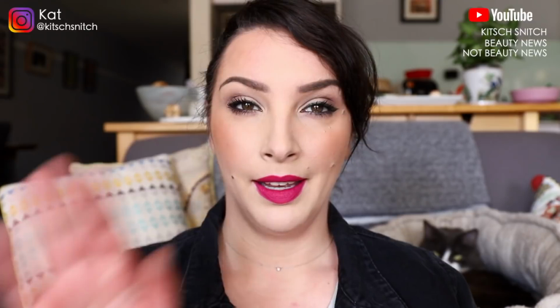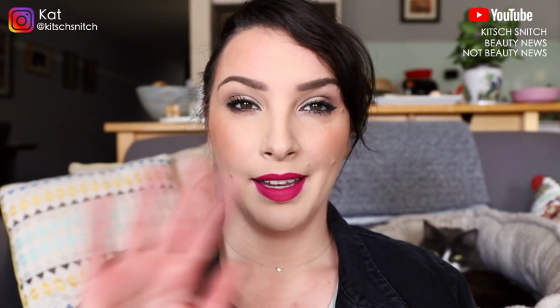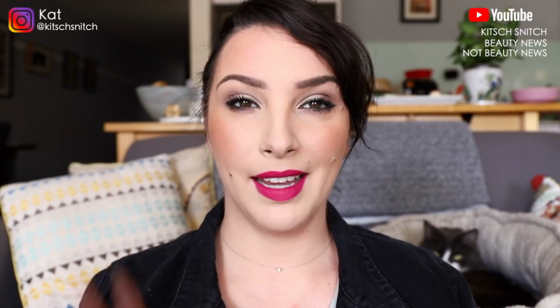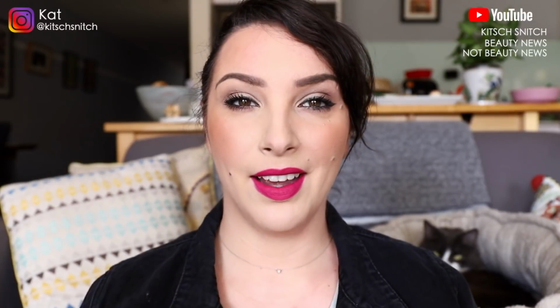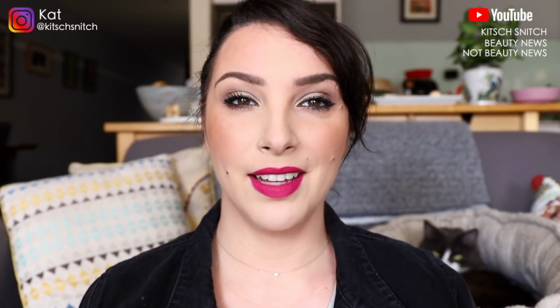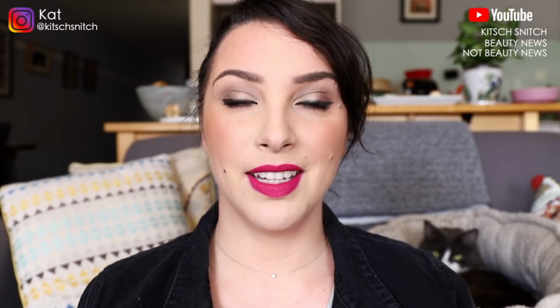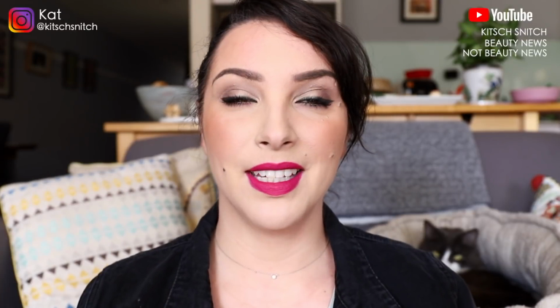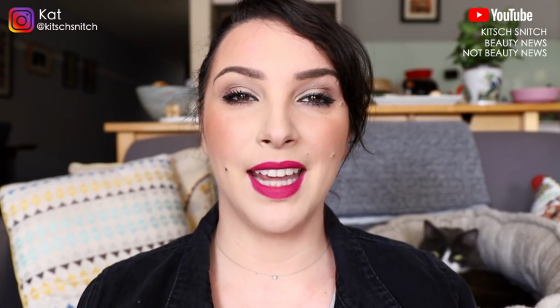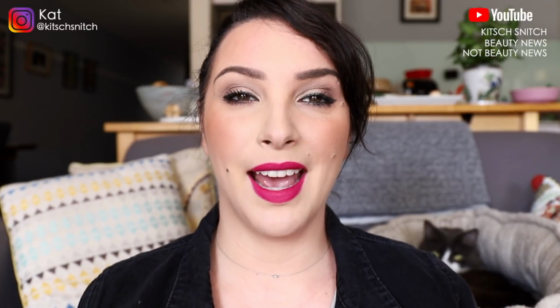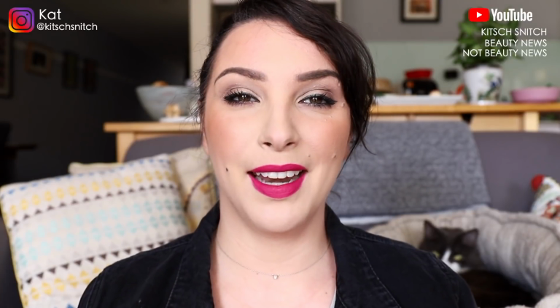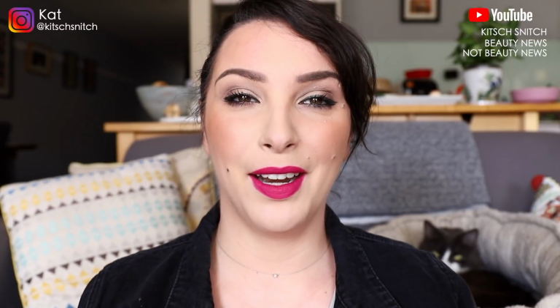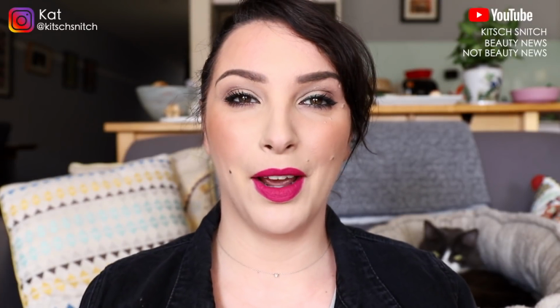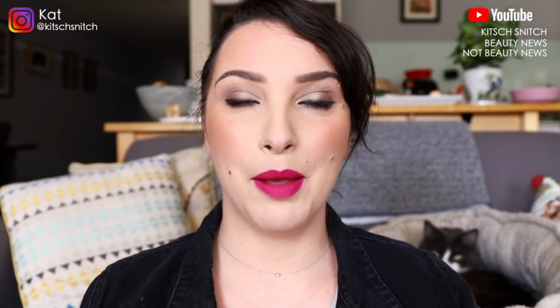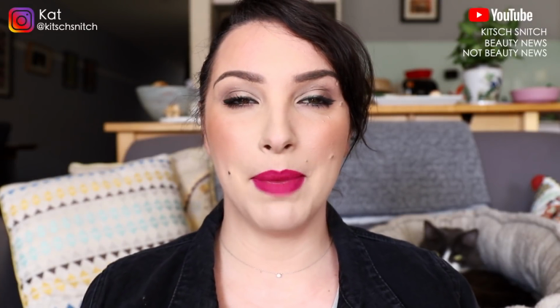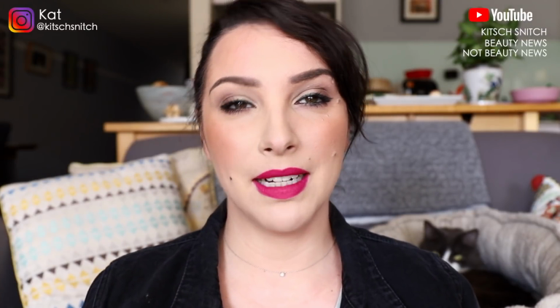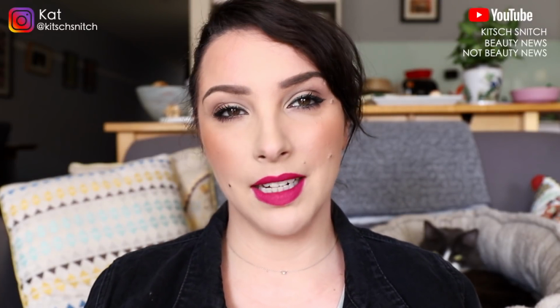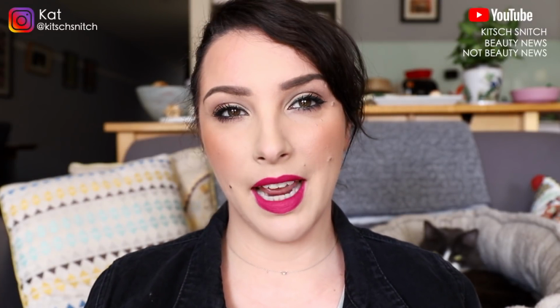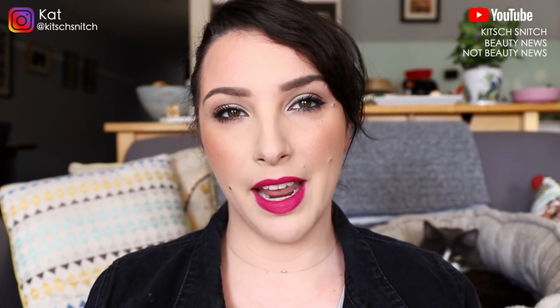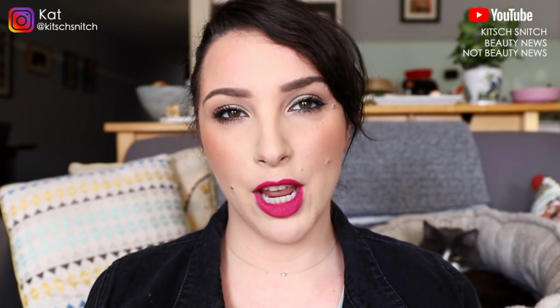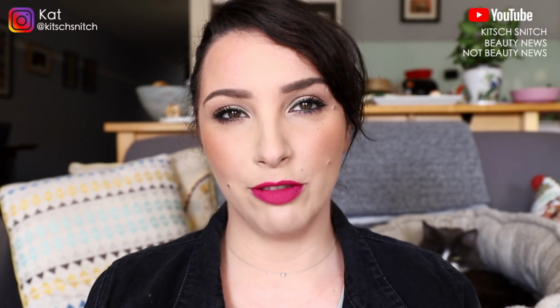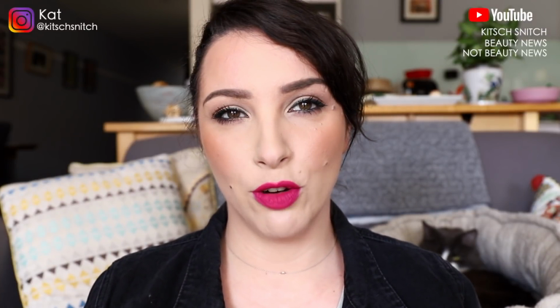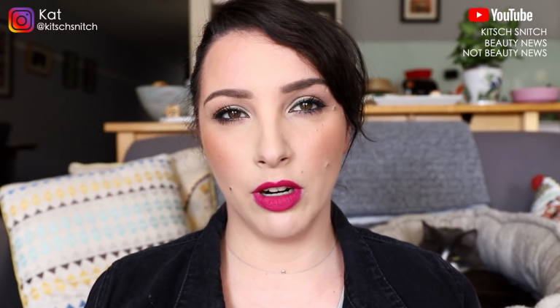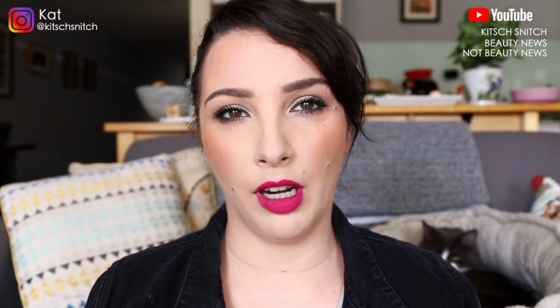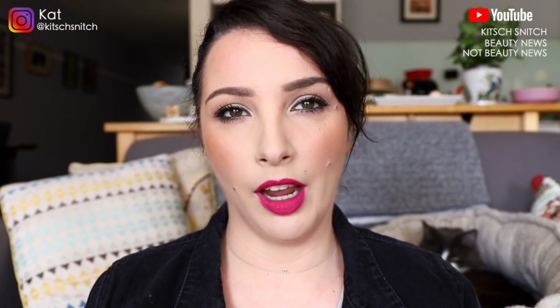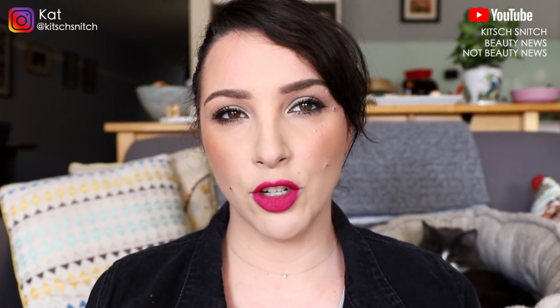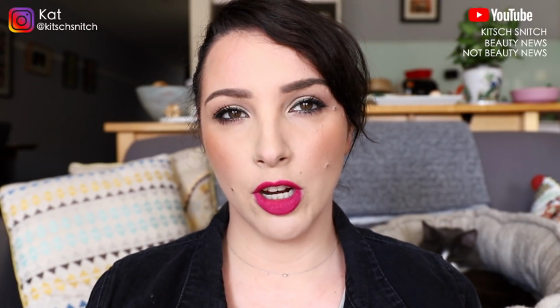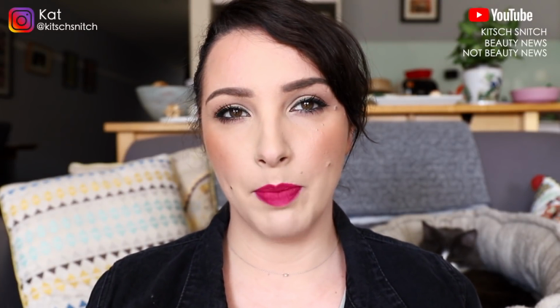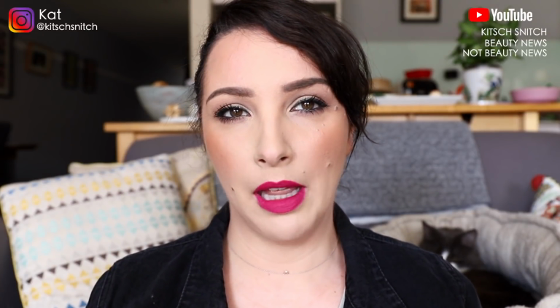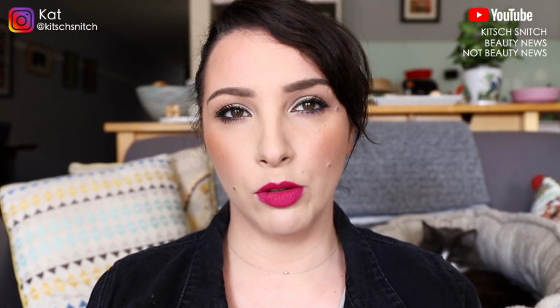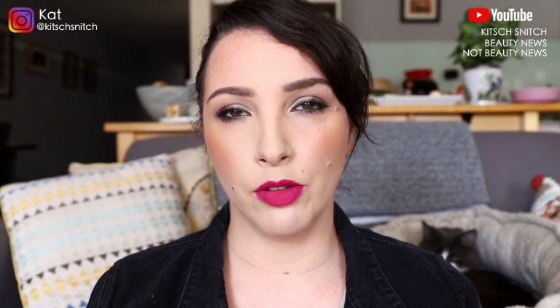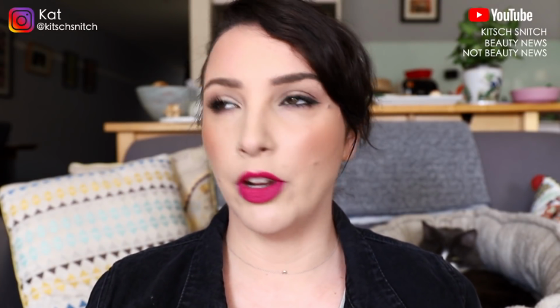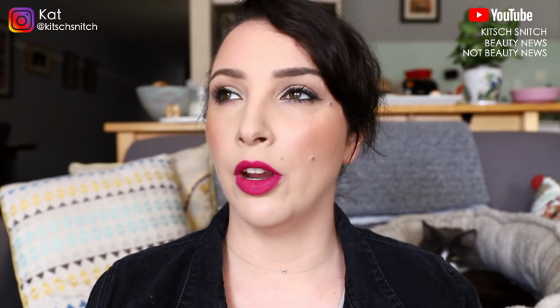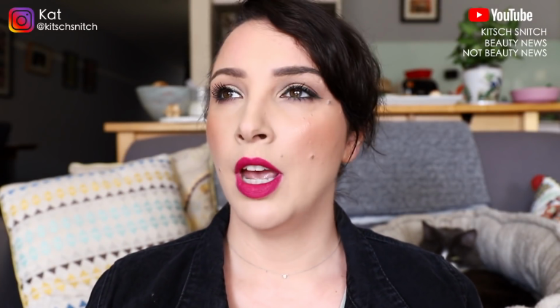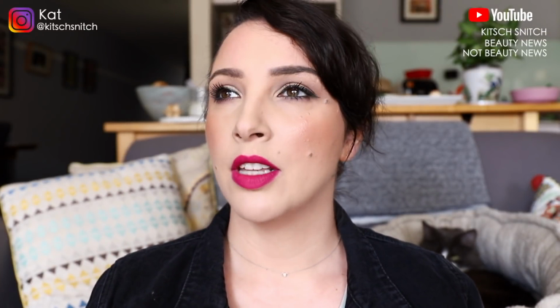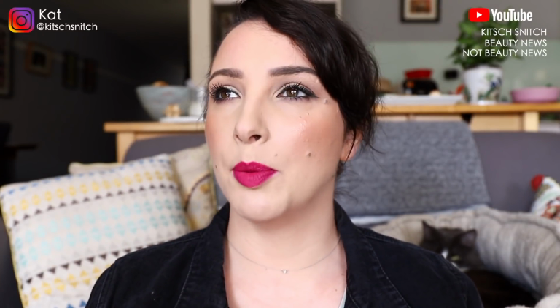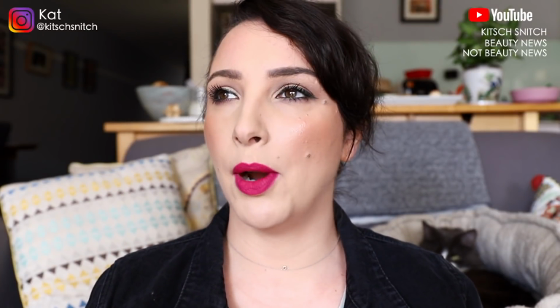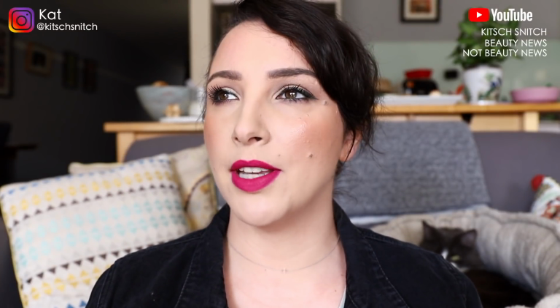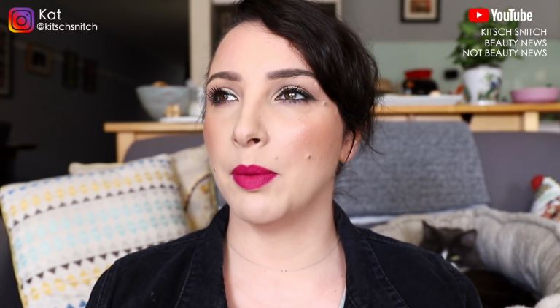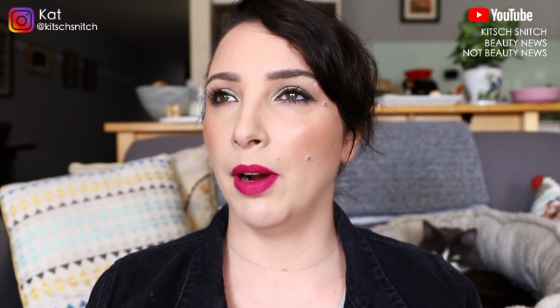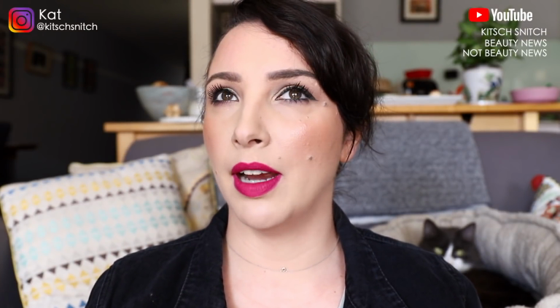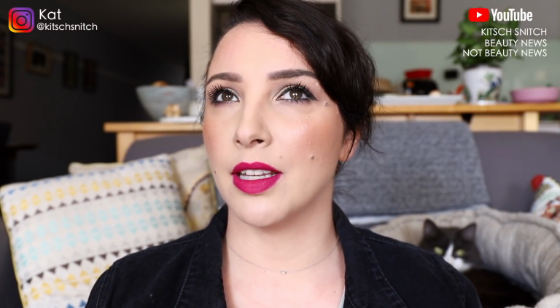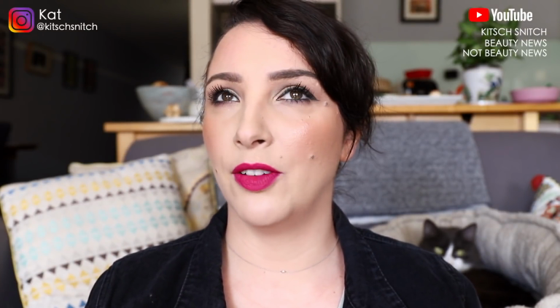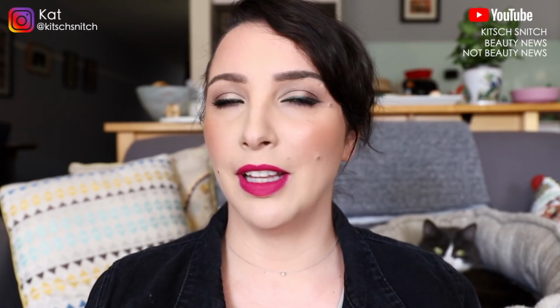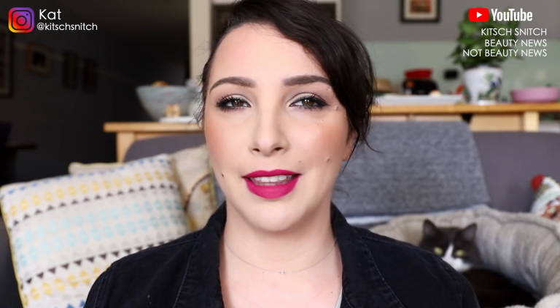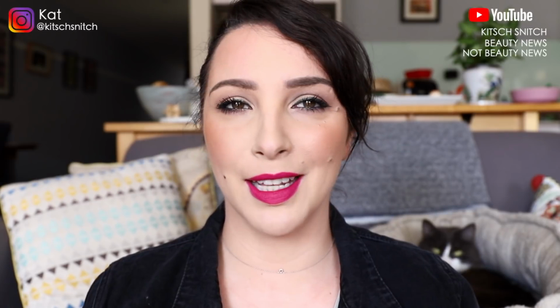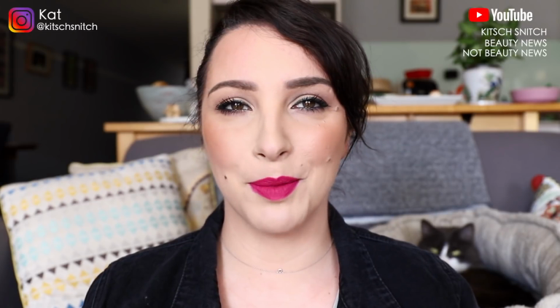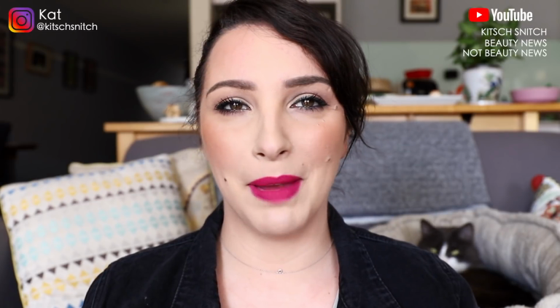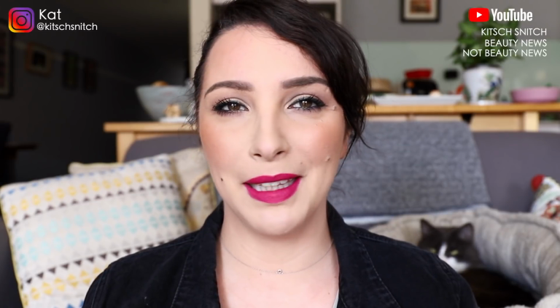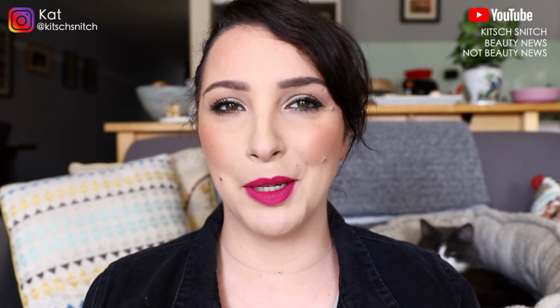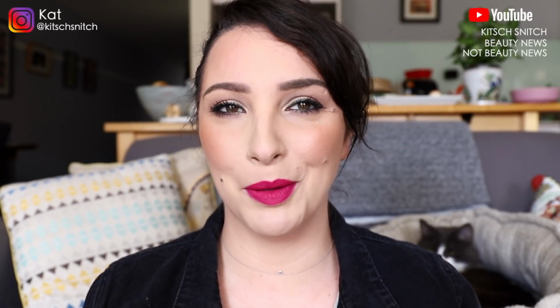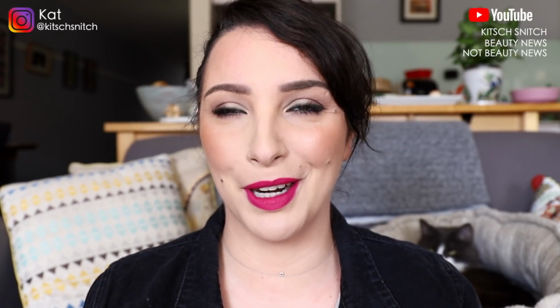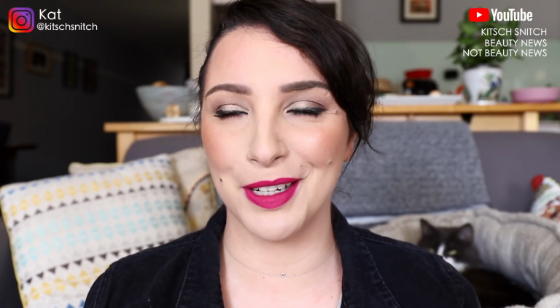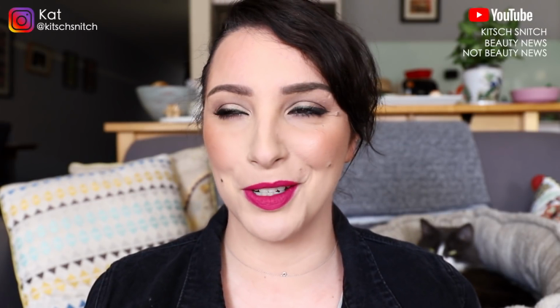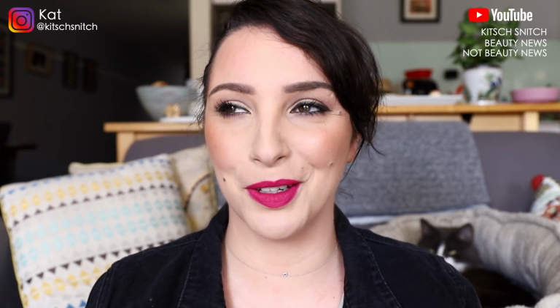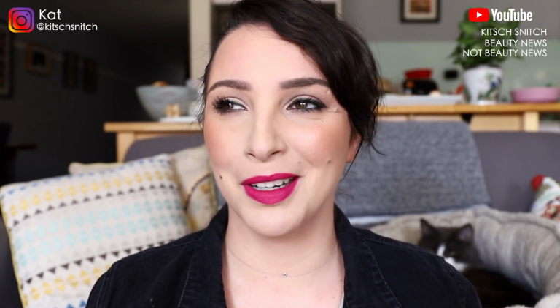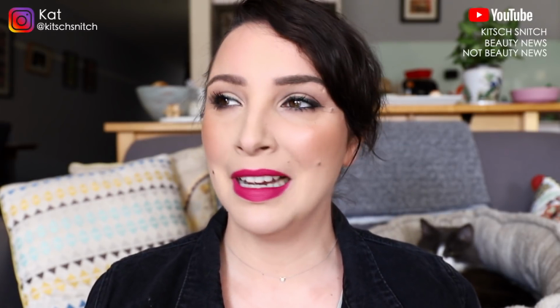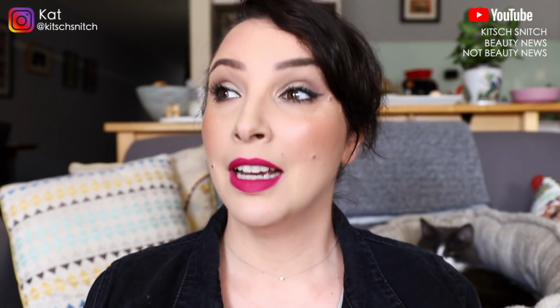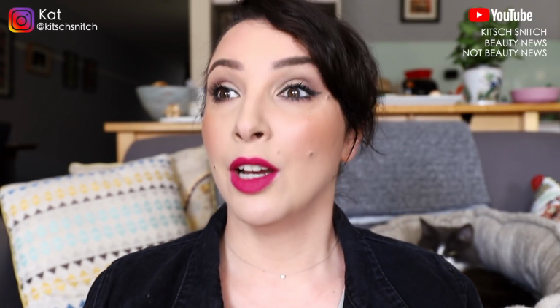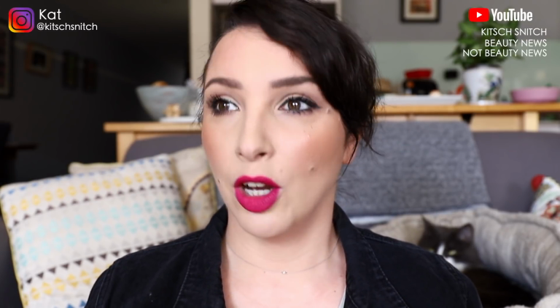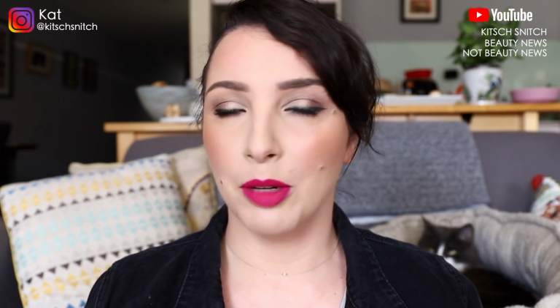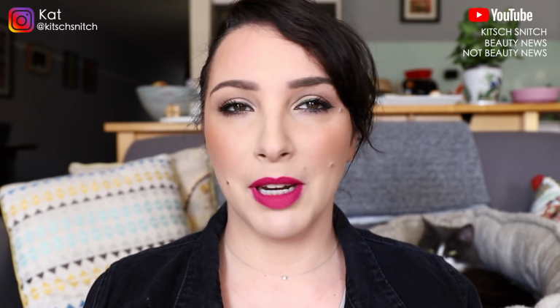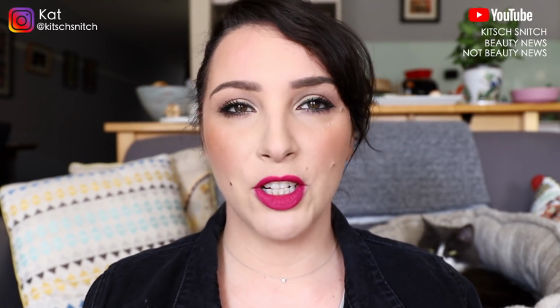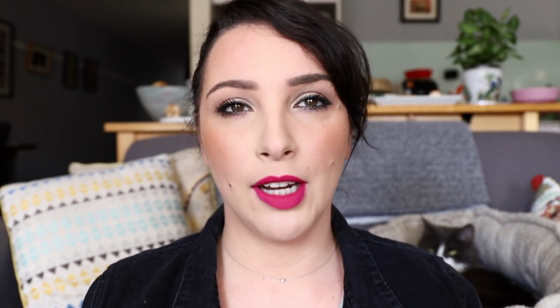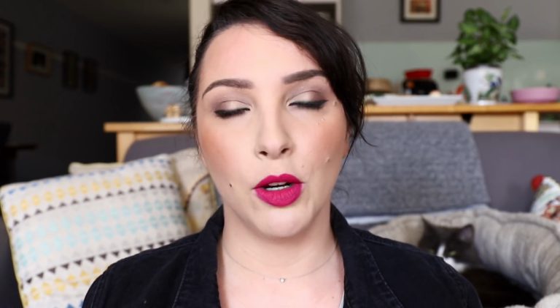Hey guys, it's Kat and I'm back today for an eyeshadow palette review. Surprise, surprise — I feel like that's mainly what I do on my channel.